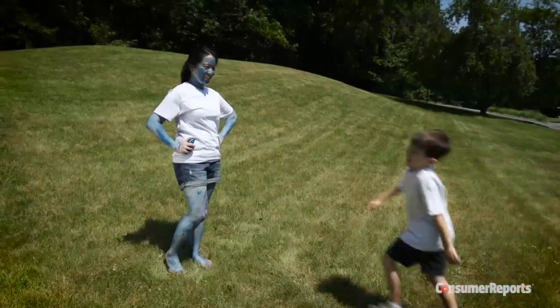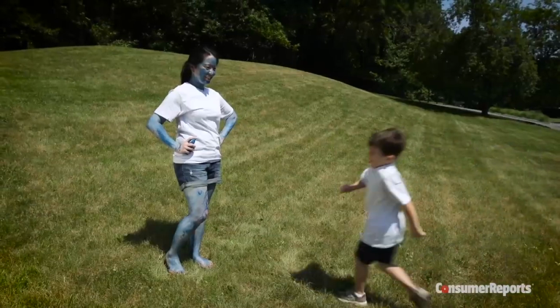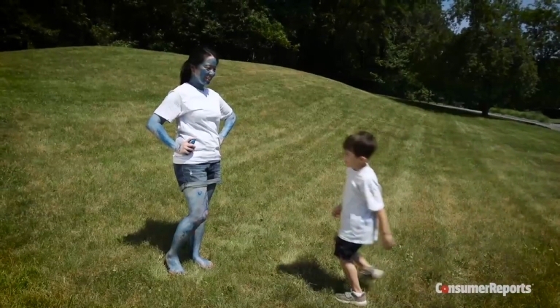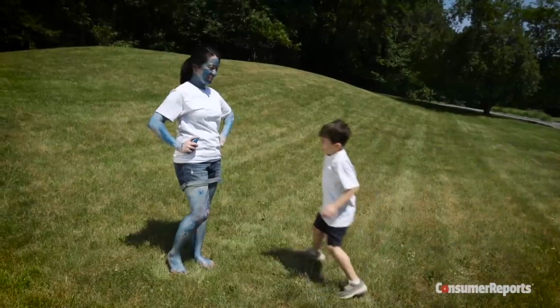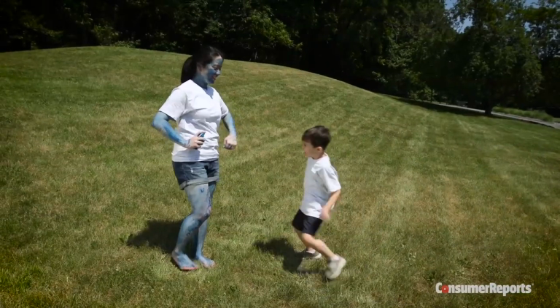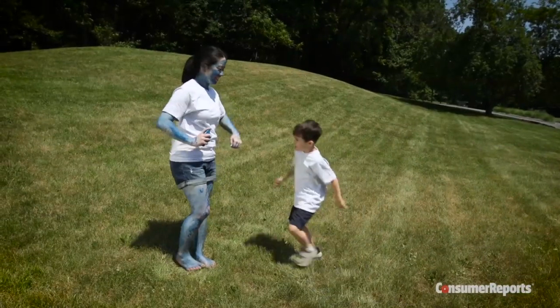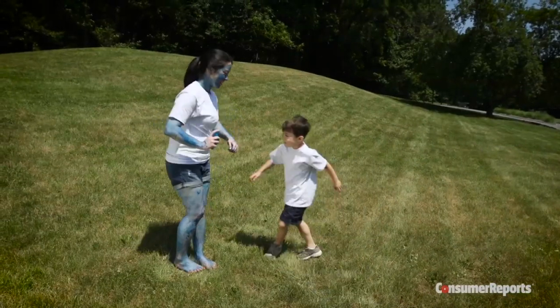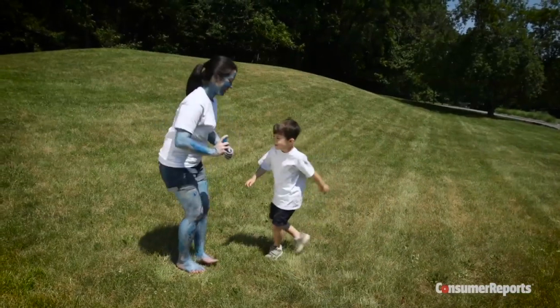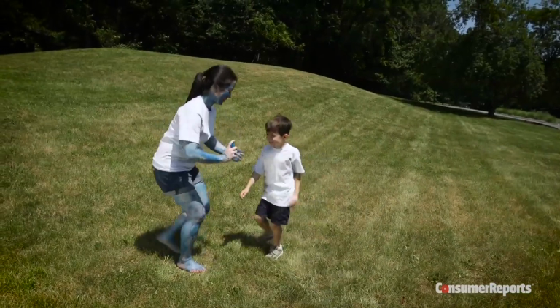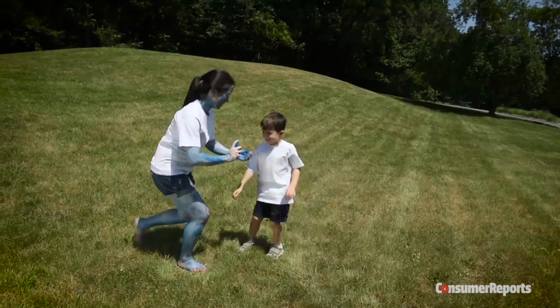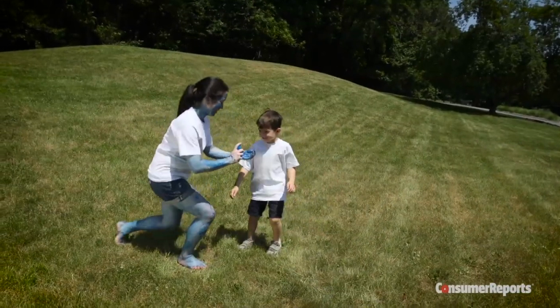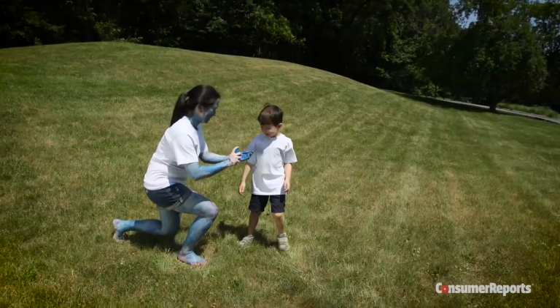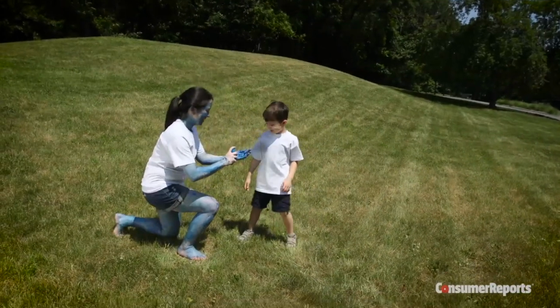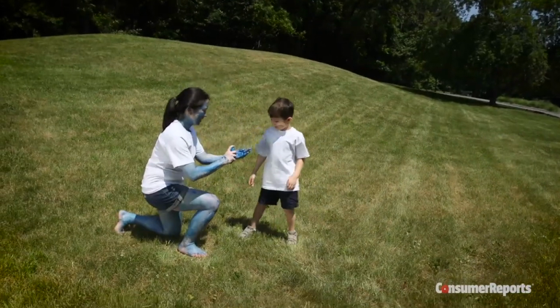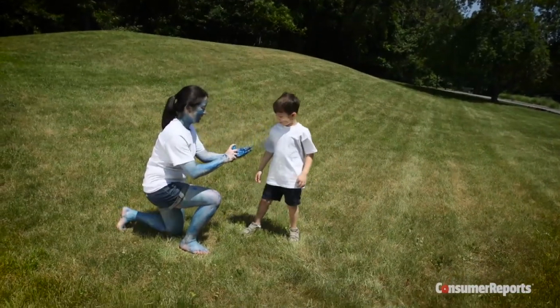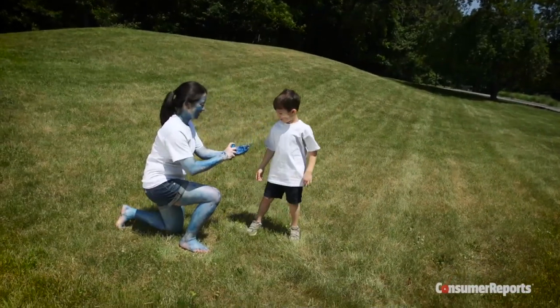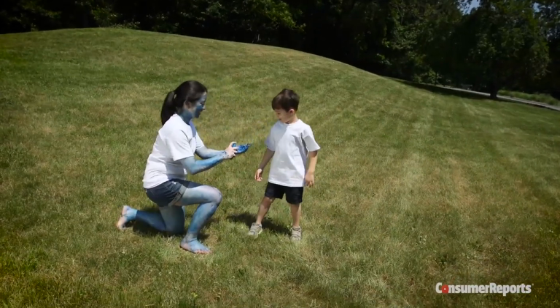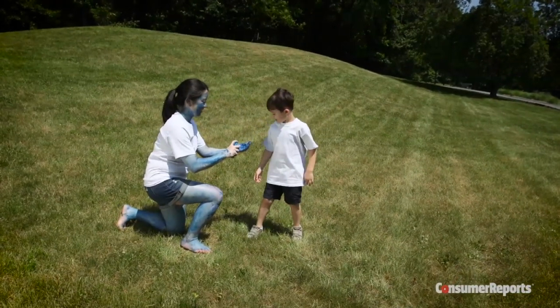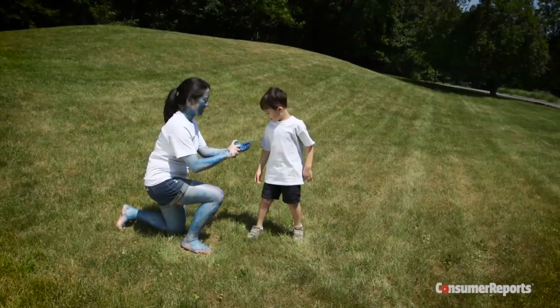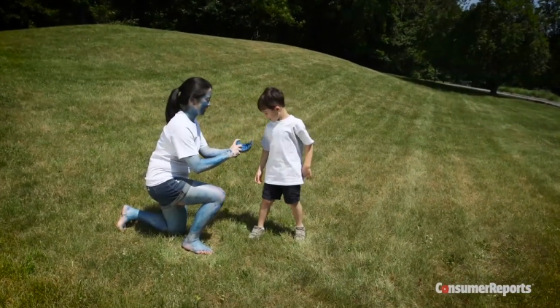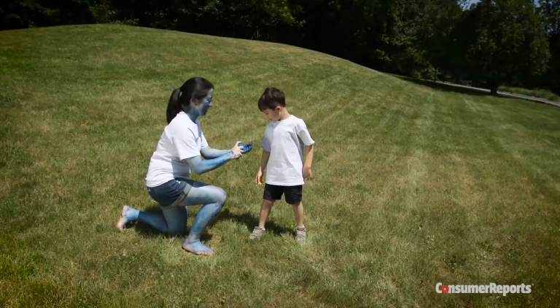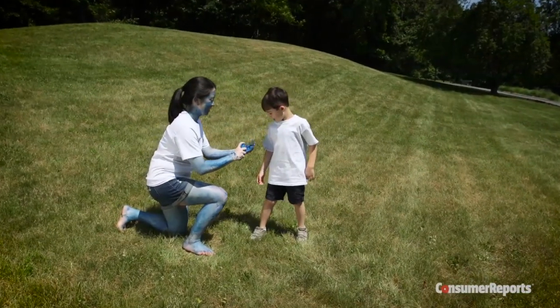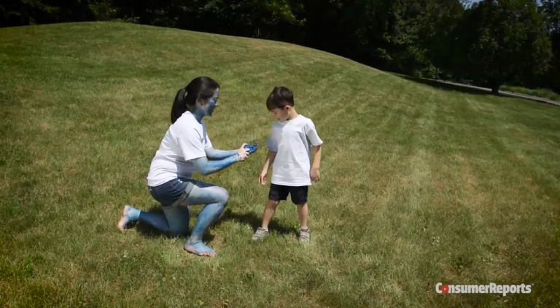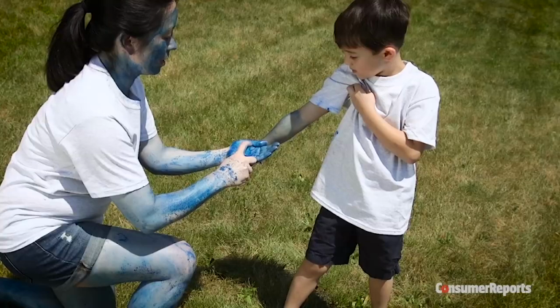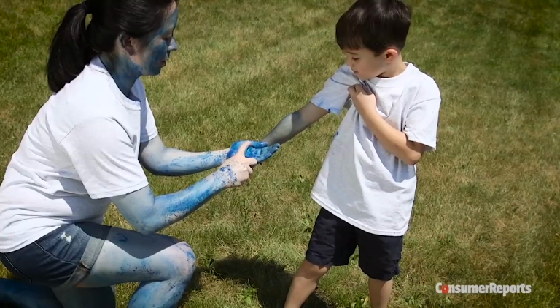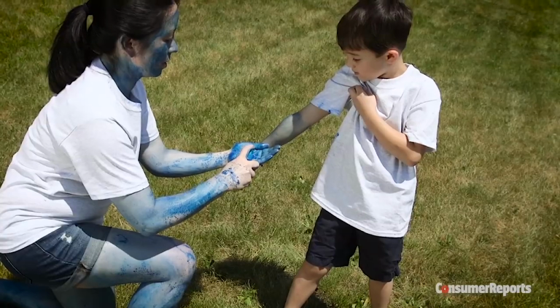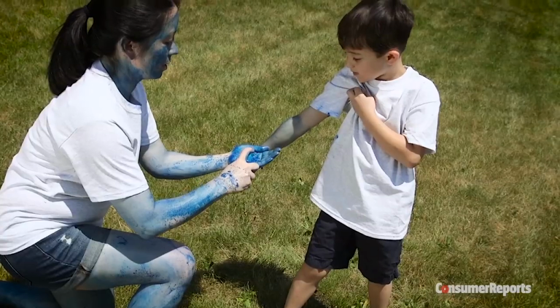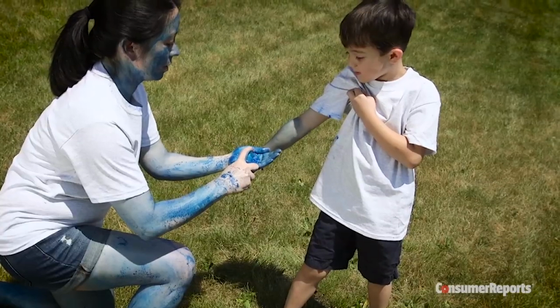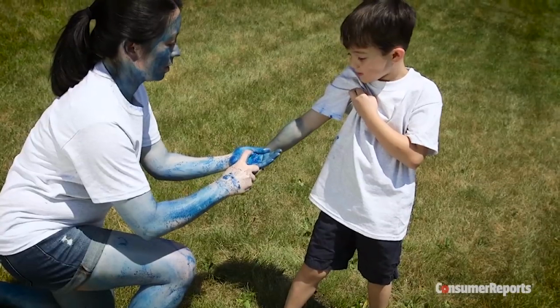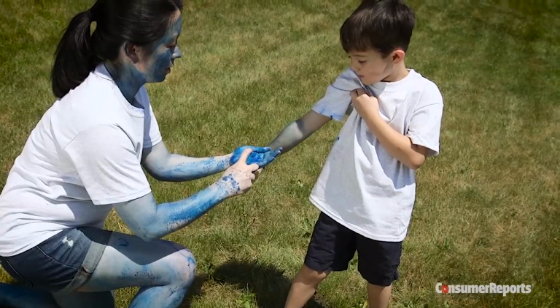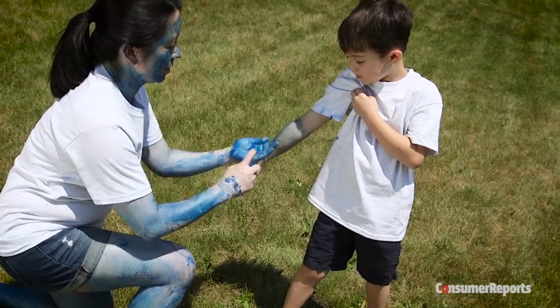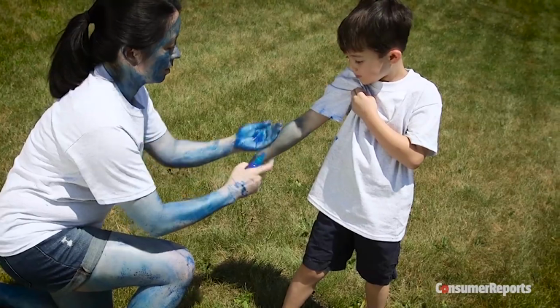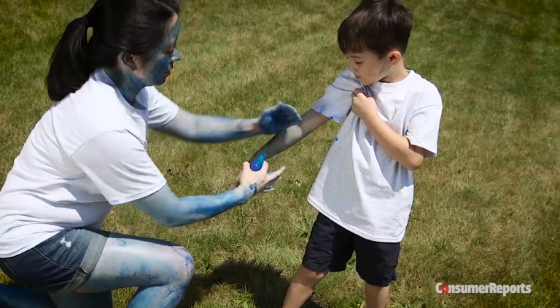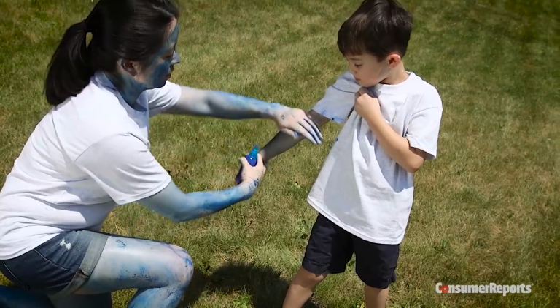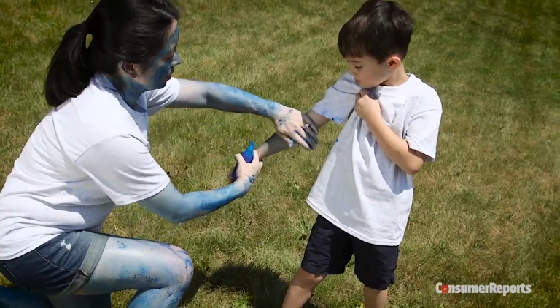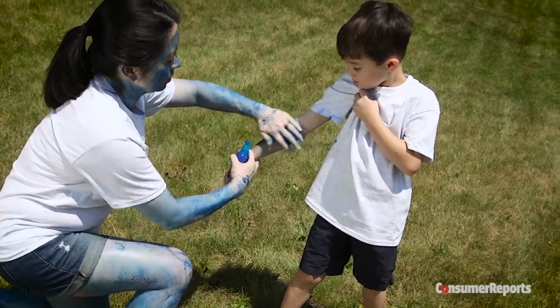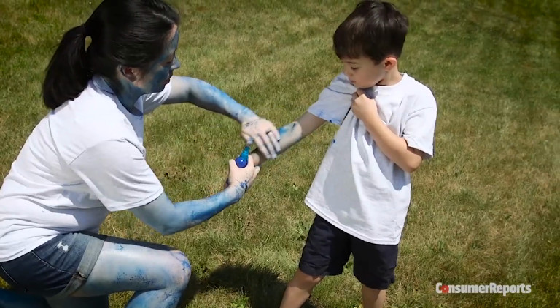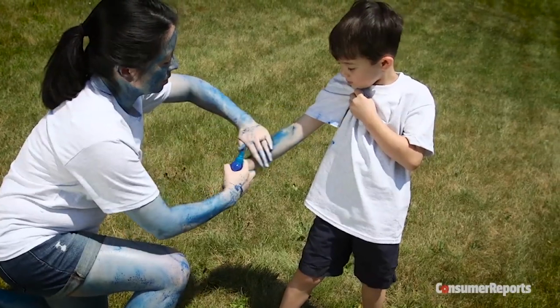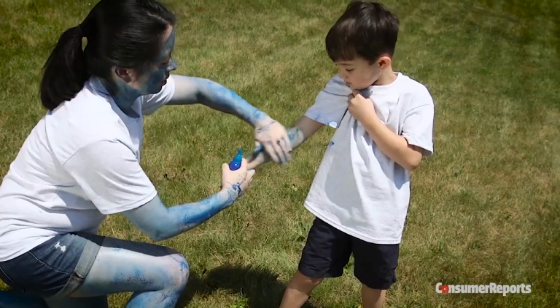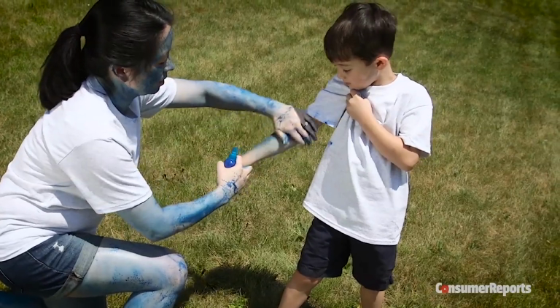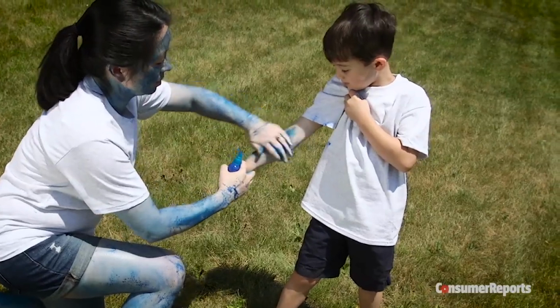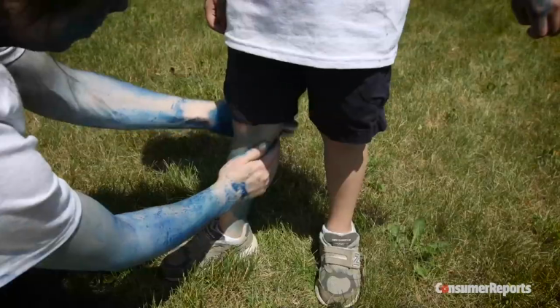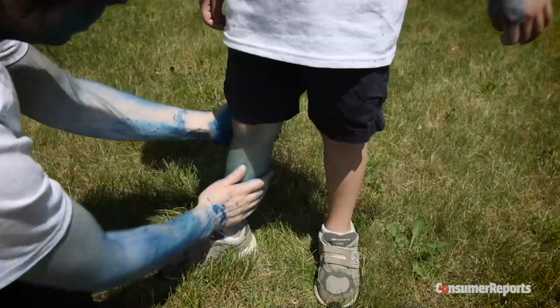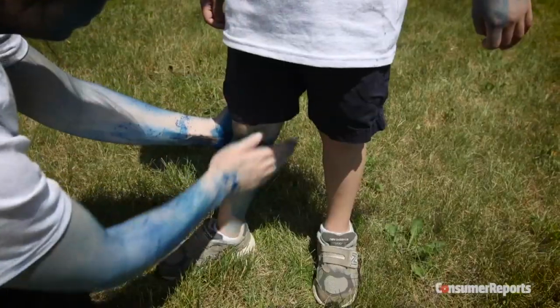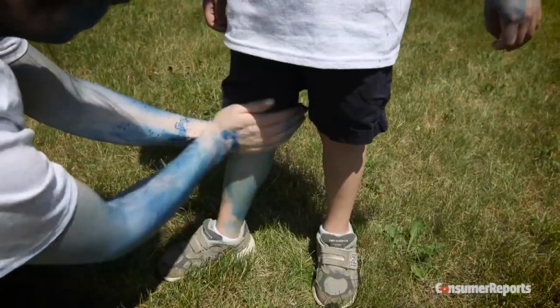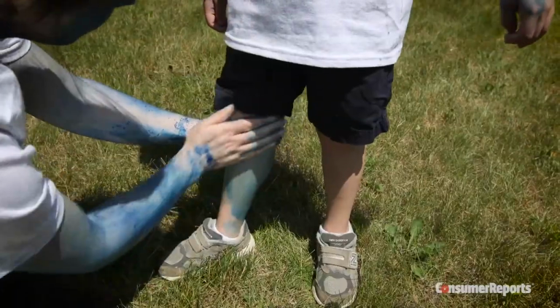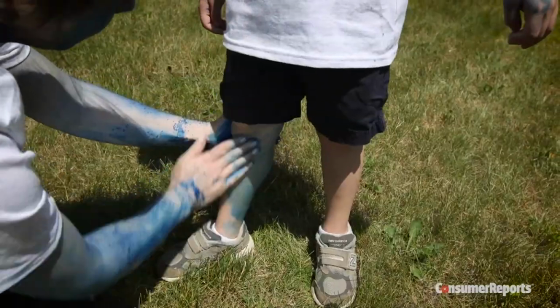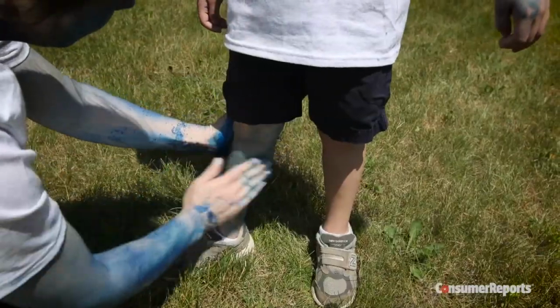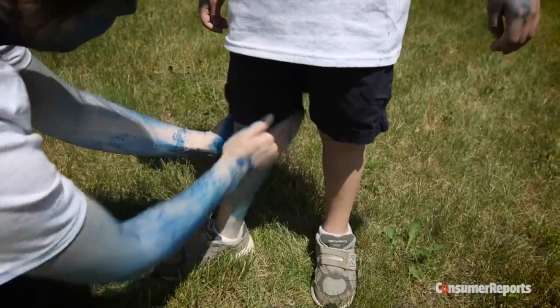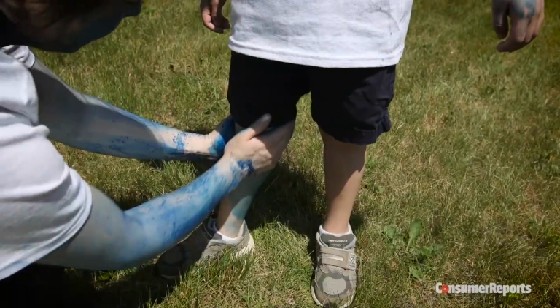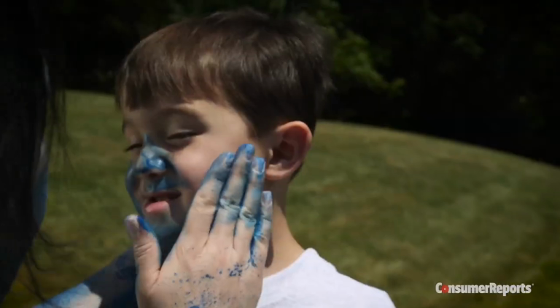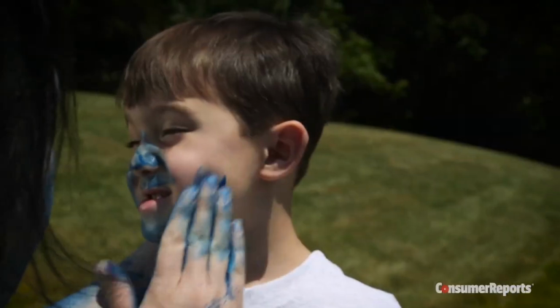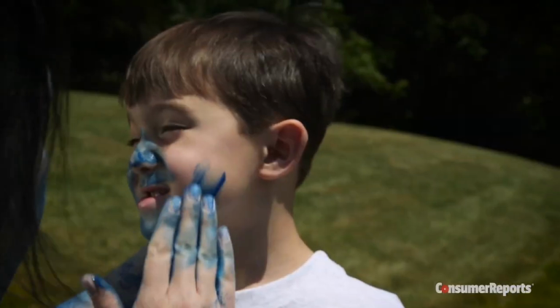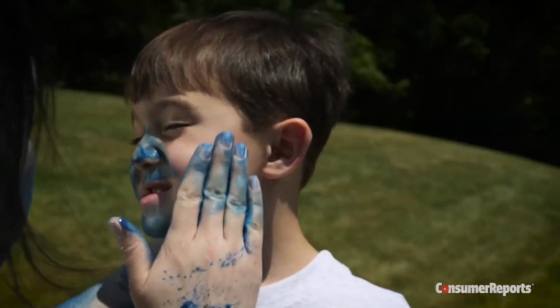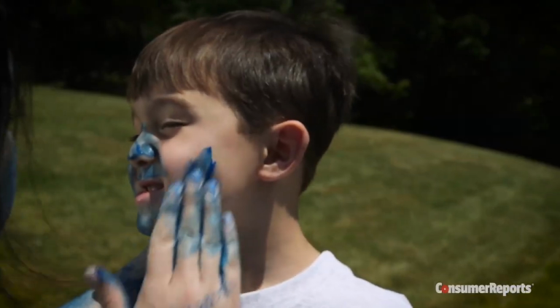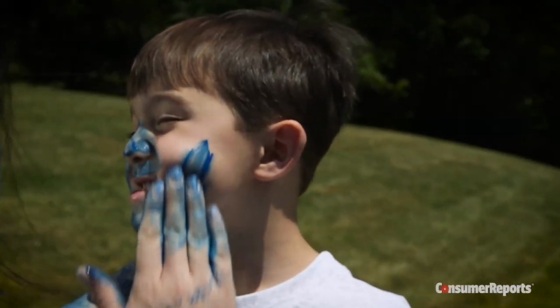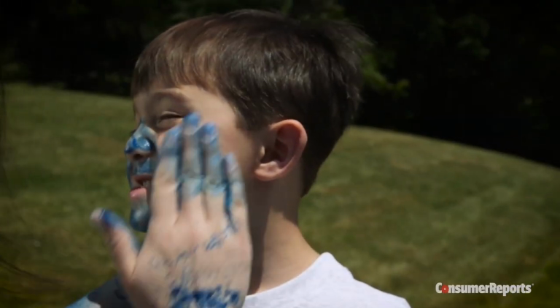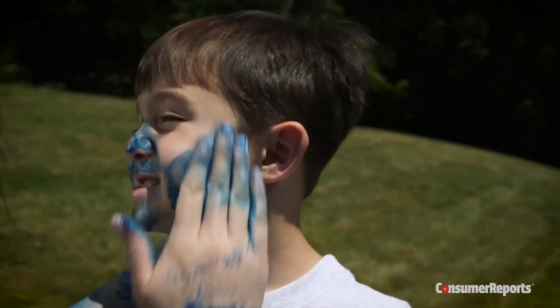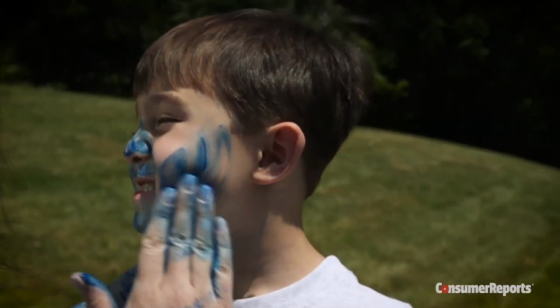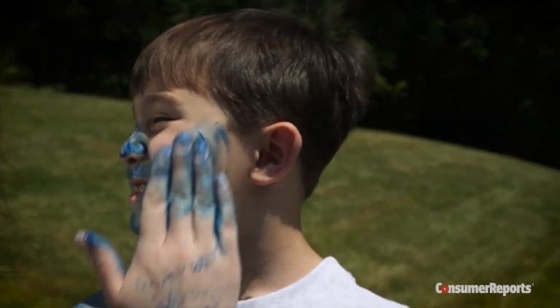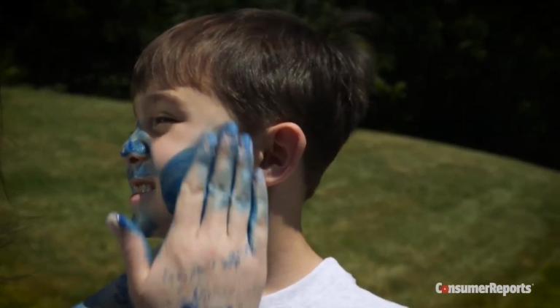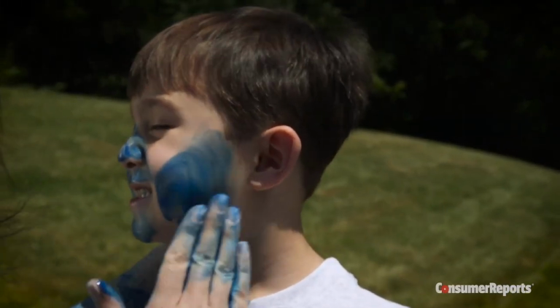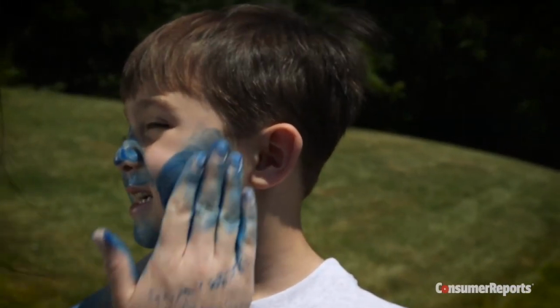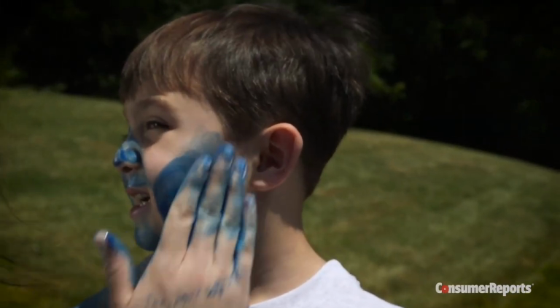Never let young children apply insect repellent themselves. Instead, spray it on your own hands and rub it on them. And don't use it on young babies.